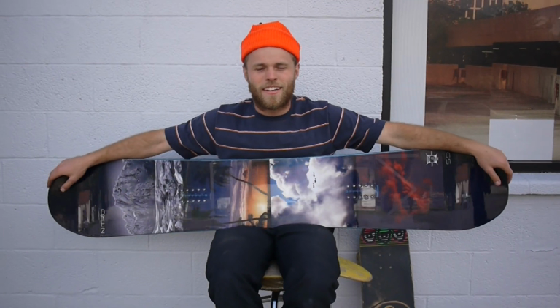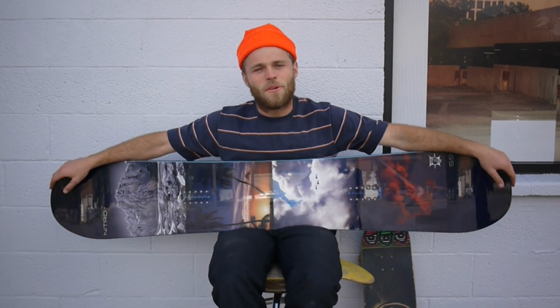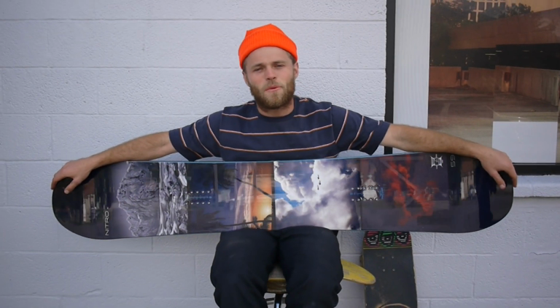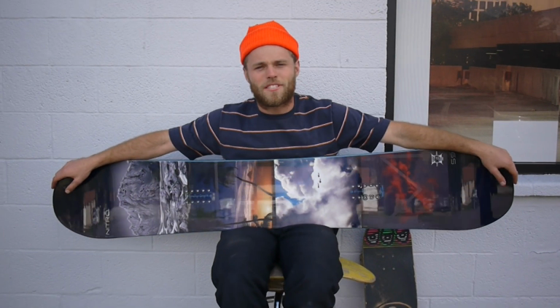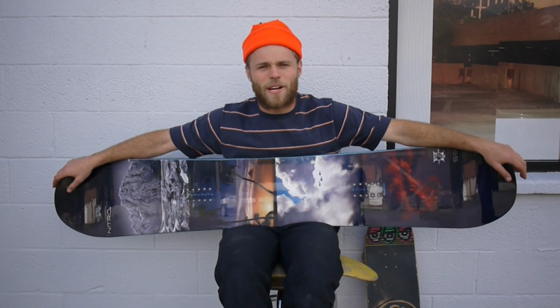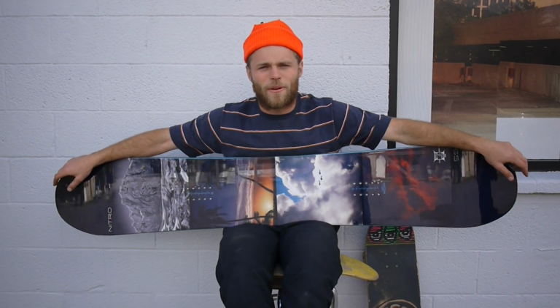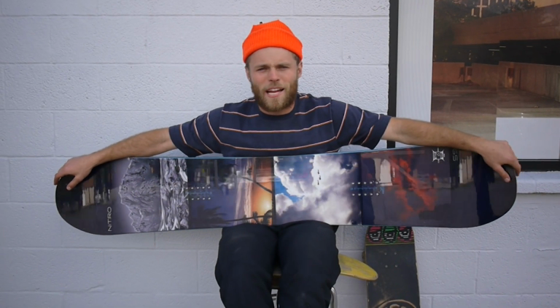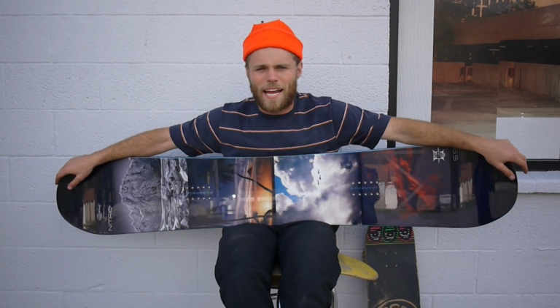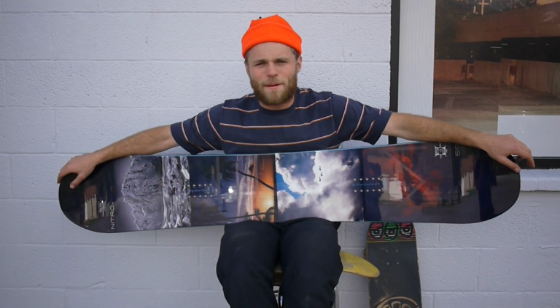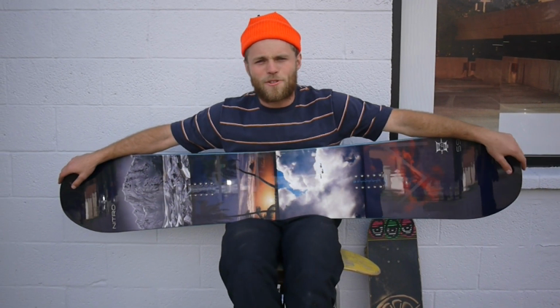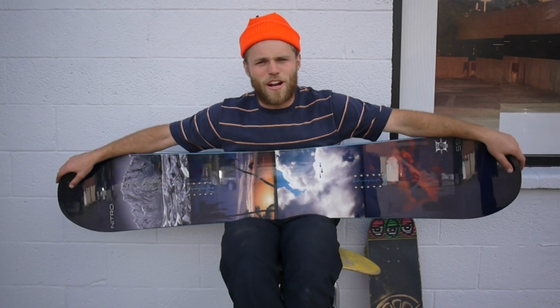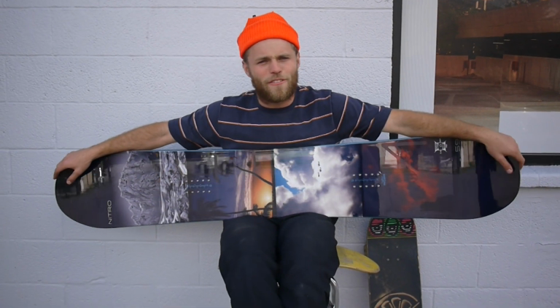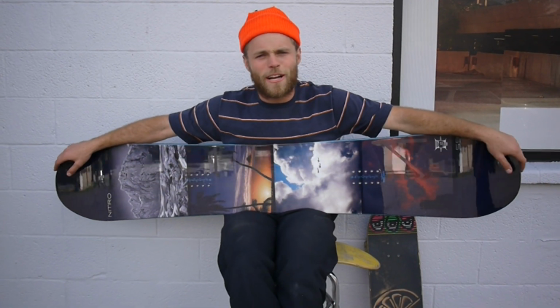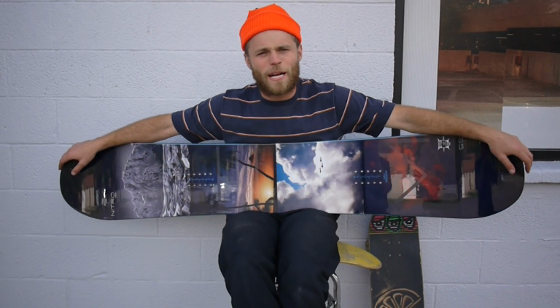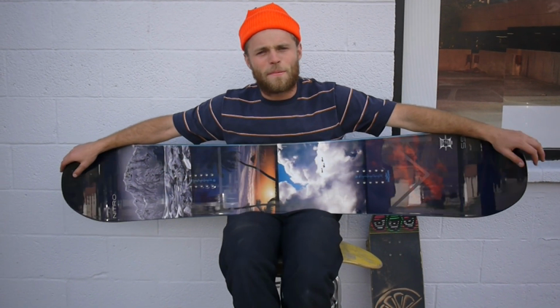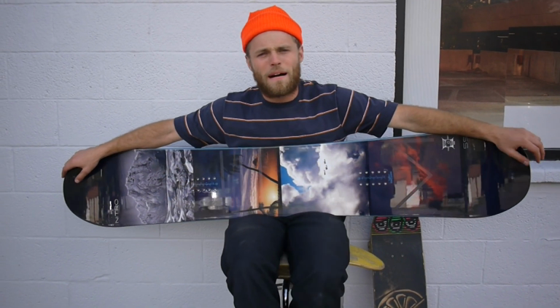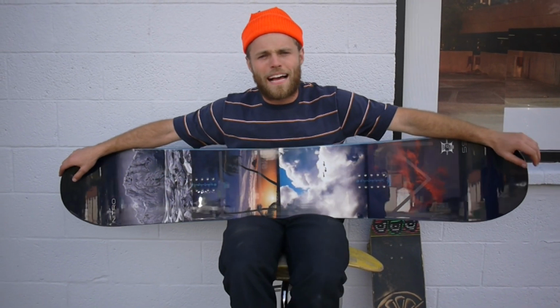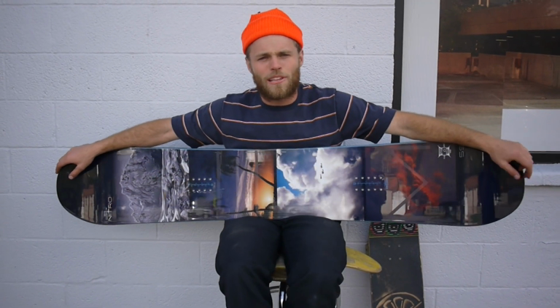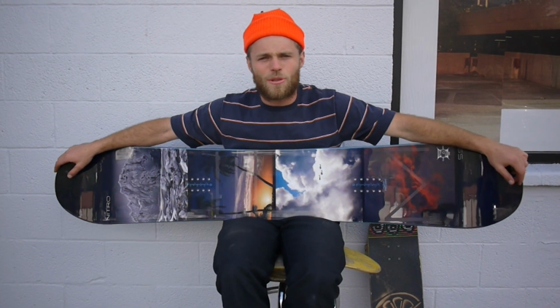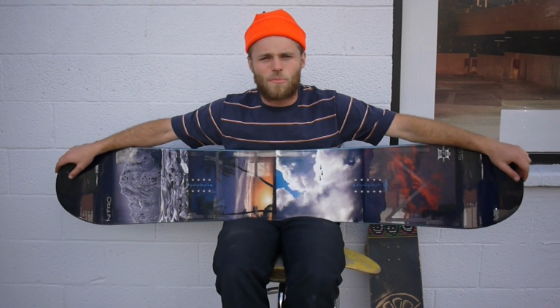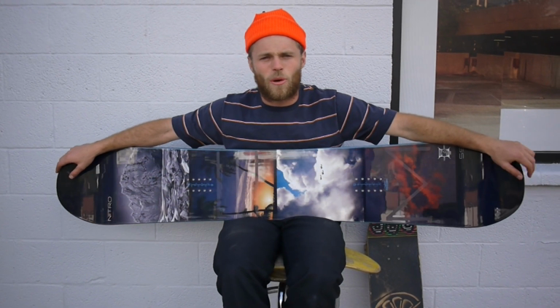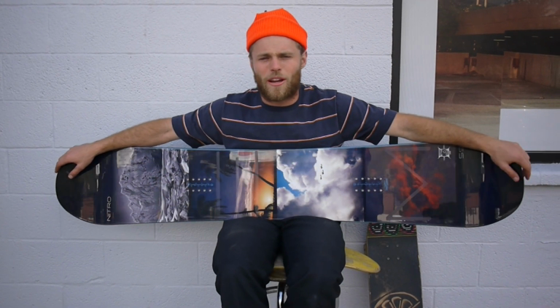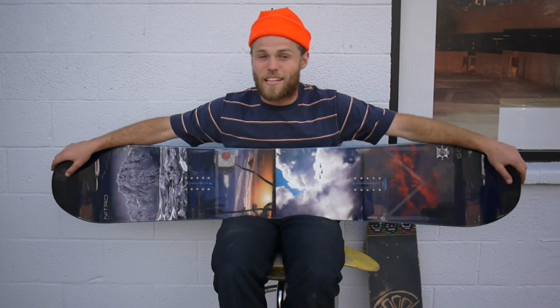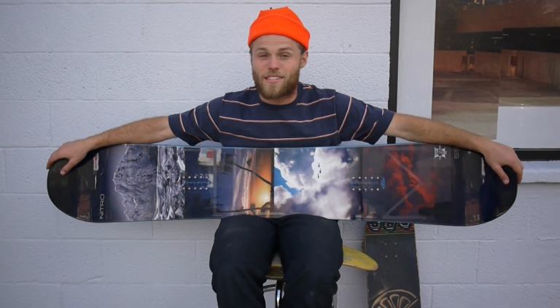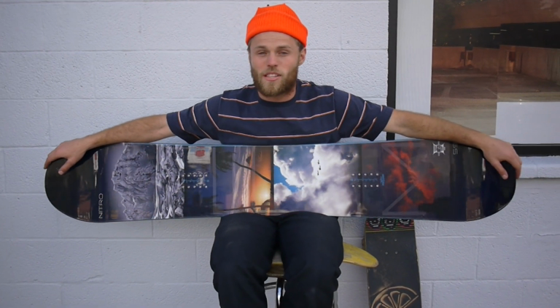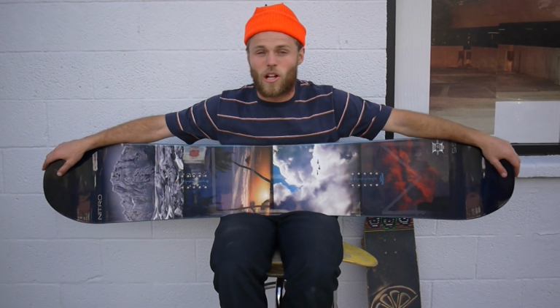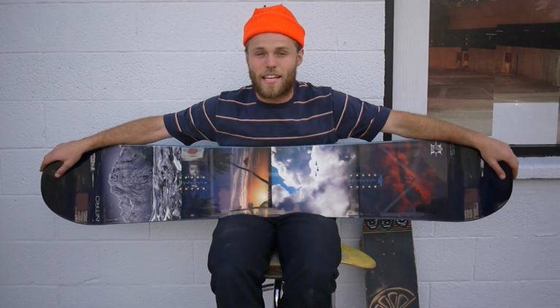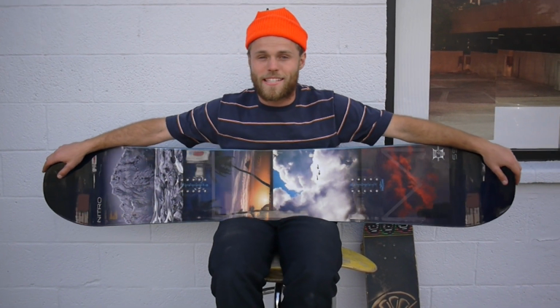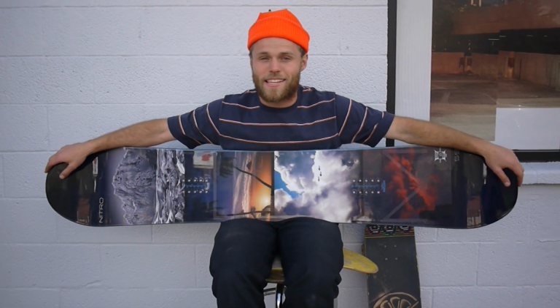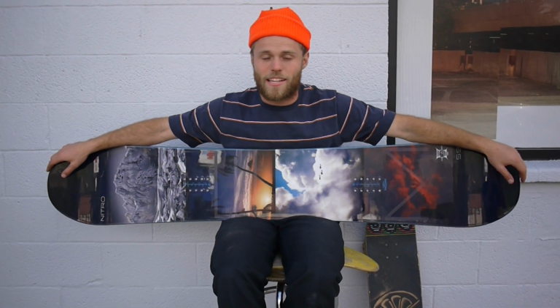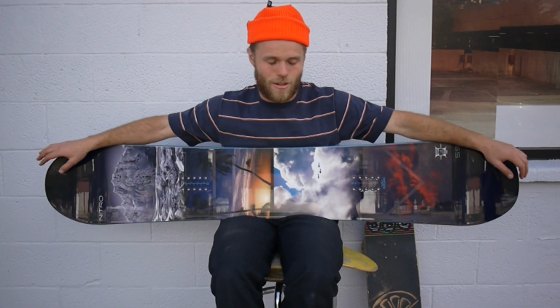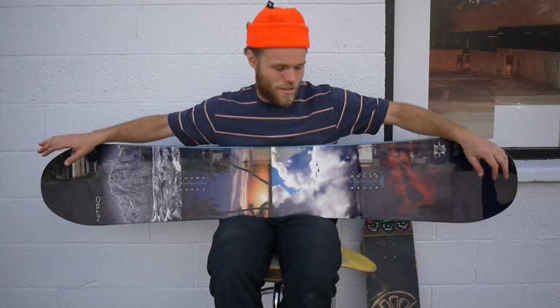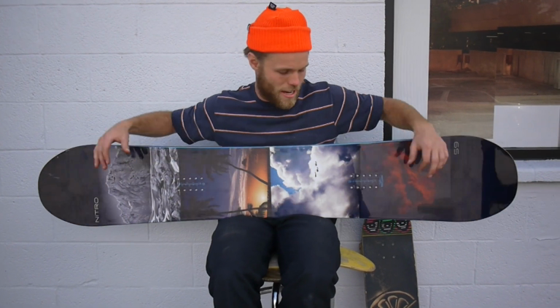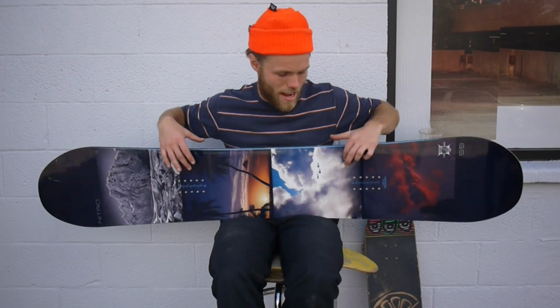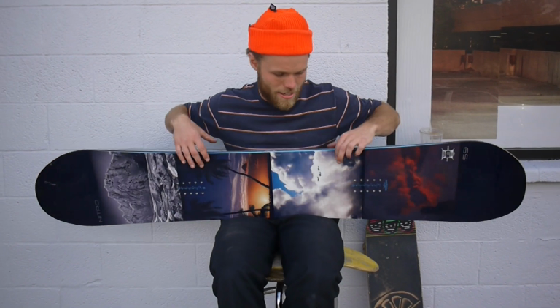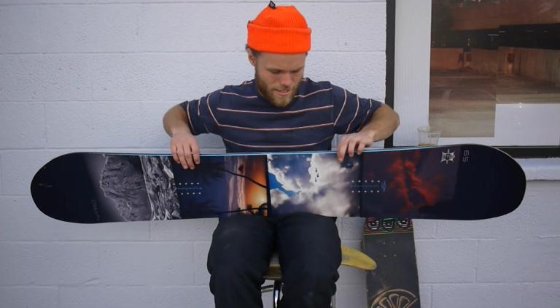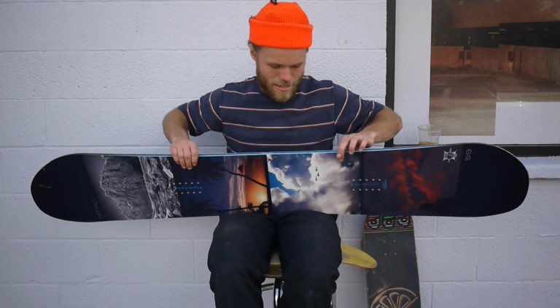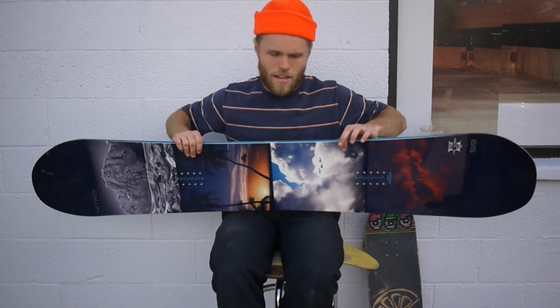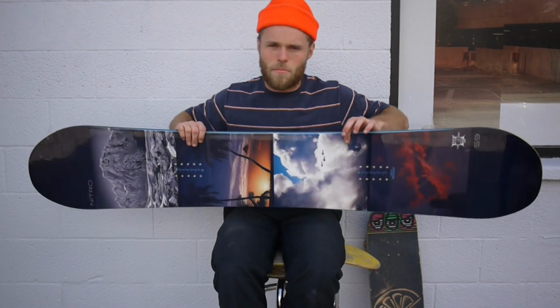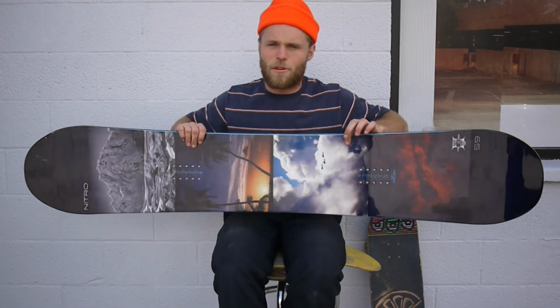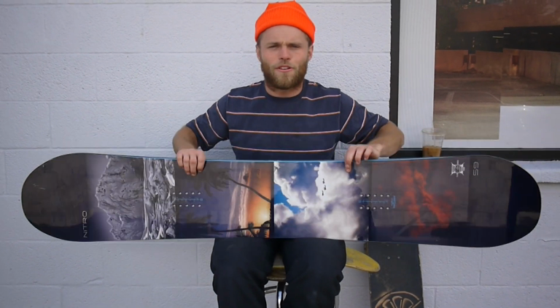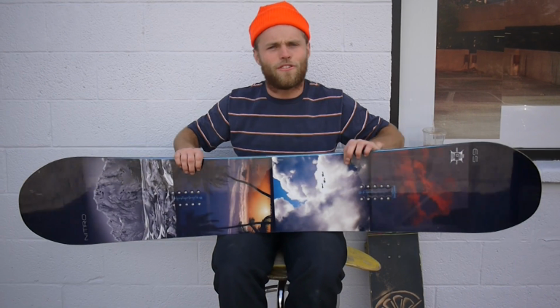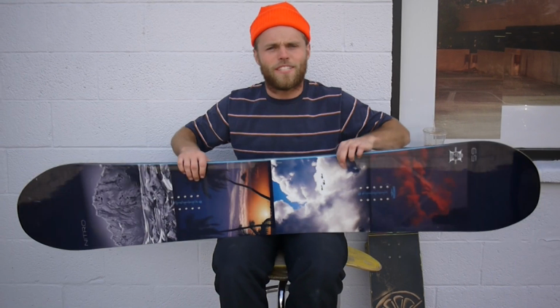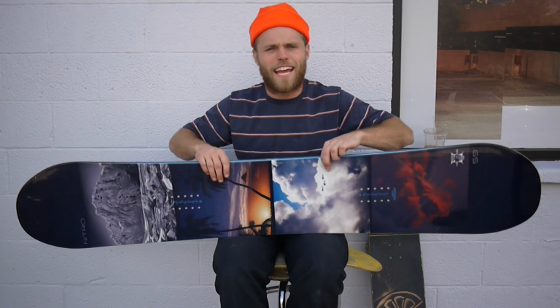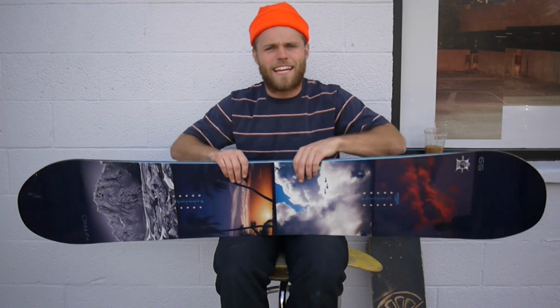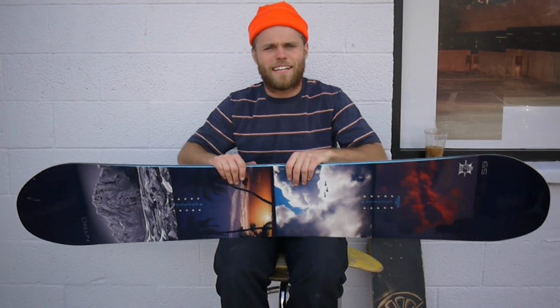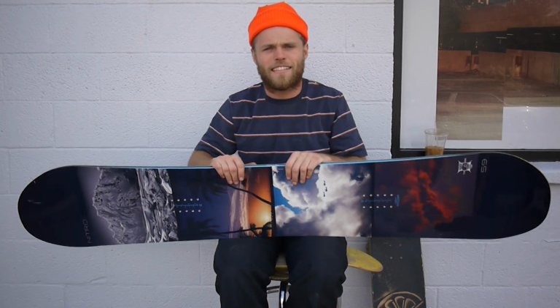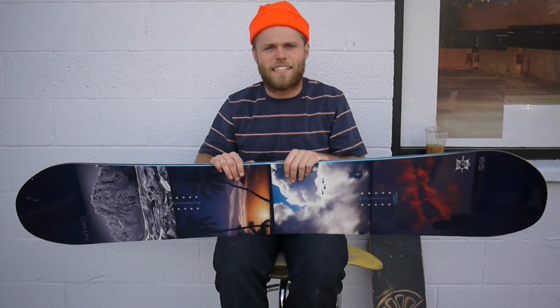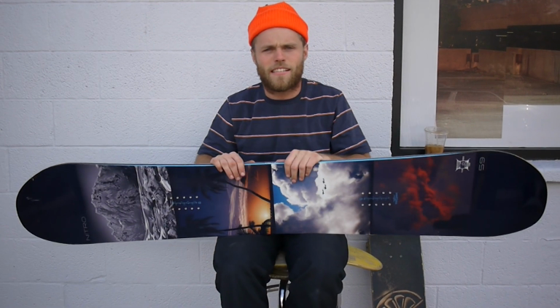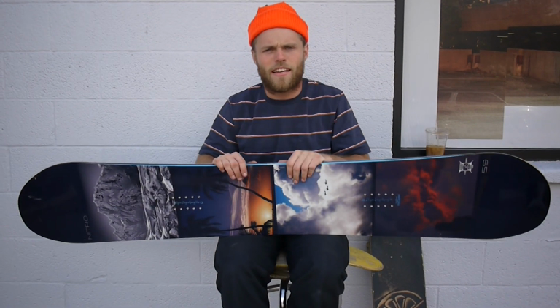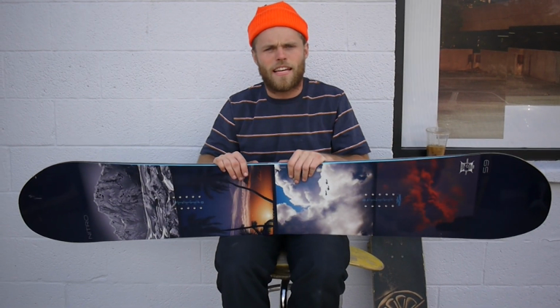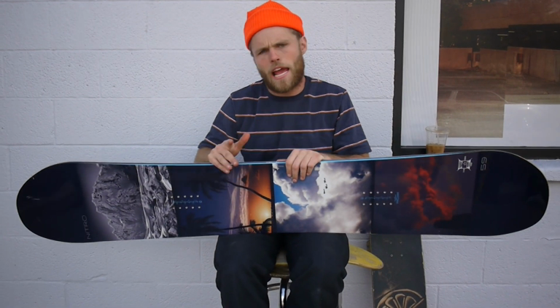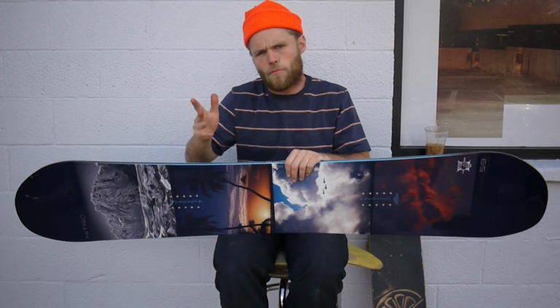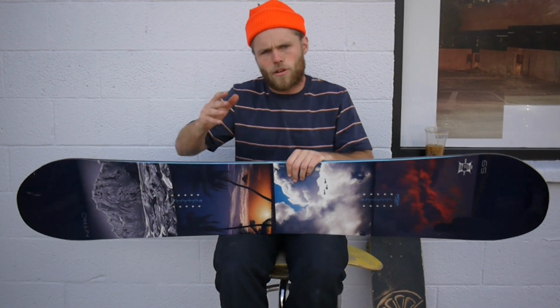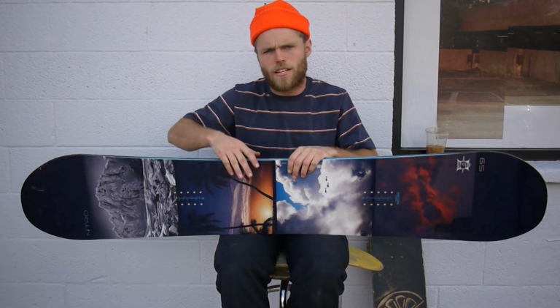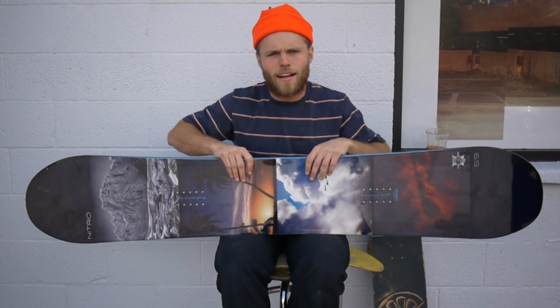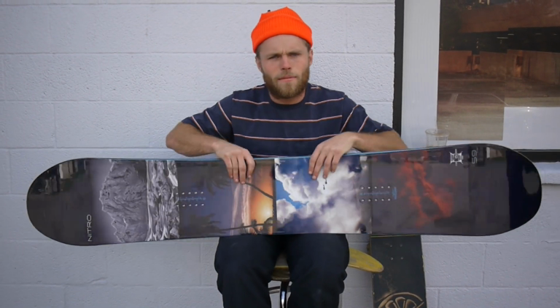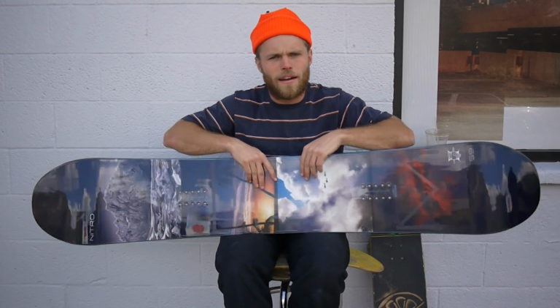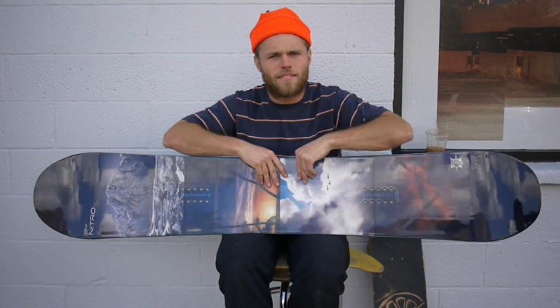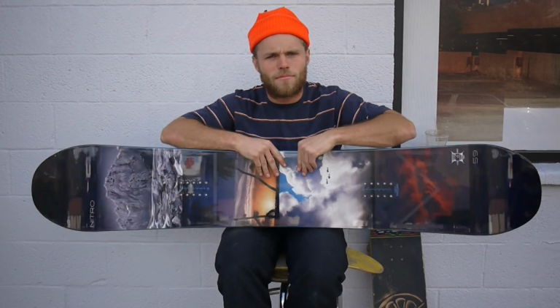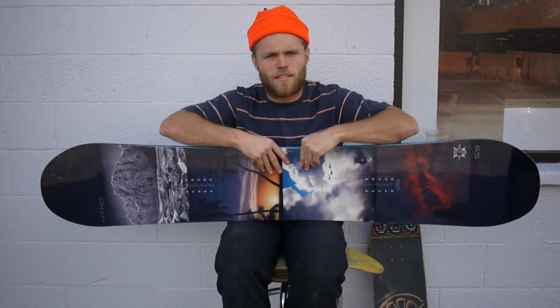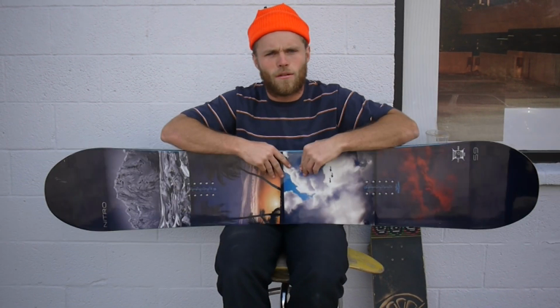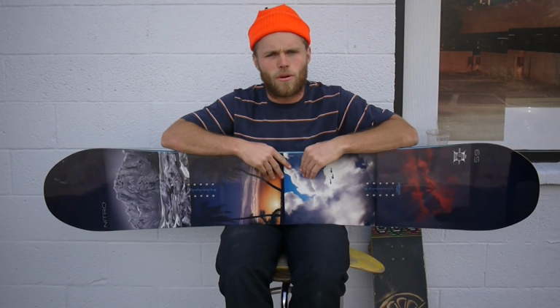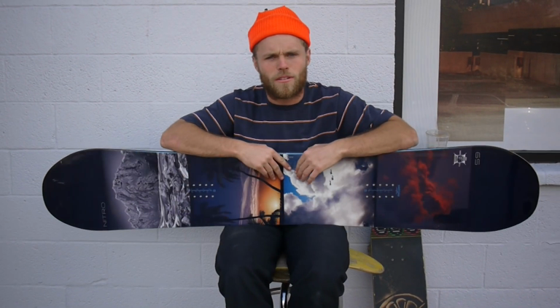What's going on? I'm Trevor here at Milo Sport in Salt Lake City, Utah. Beautiful day here in the city, and we're talking about some snowboards.